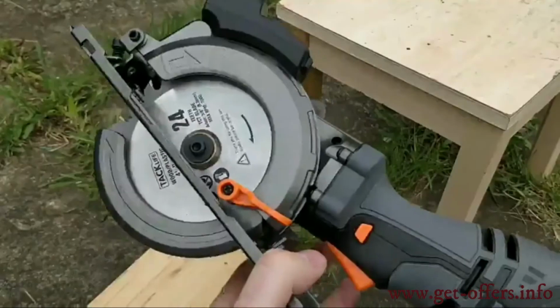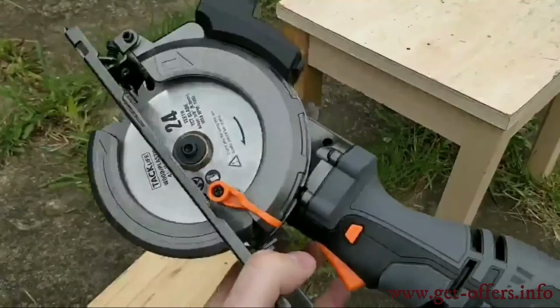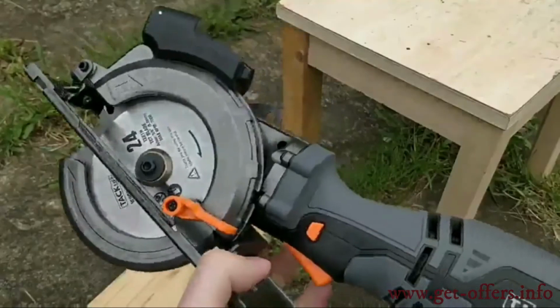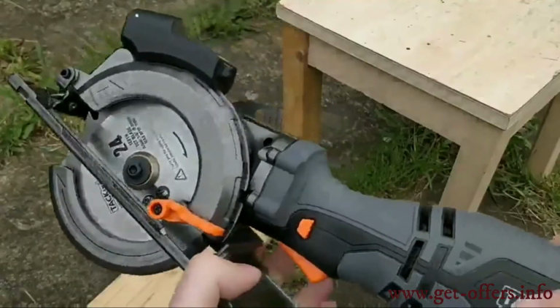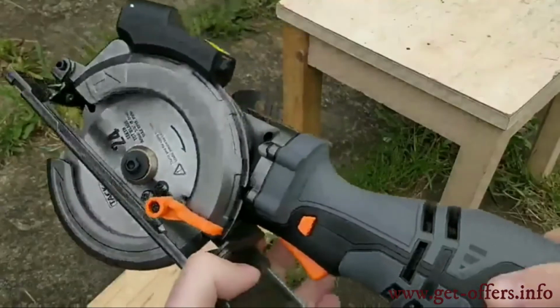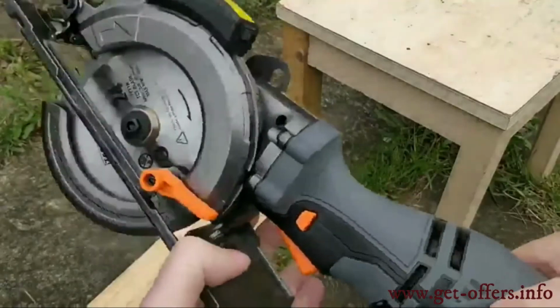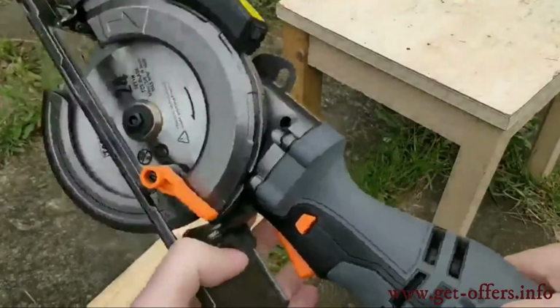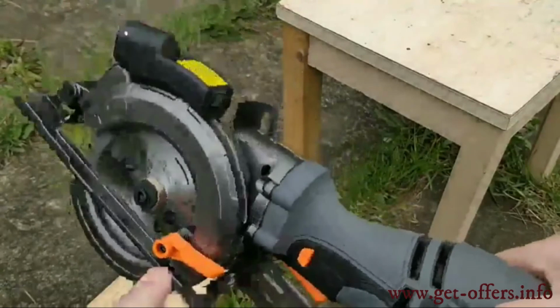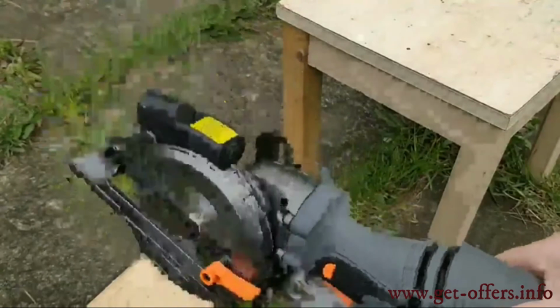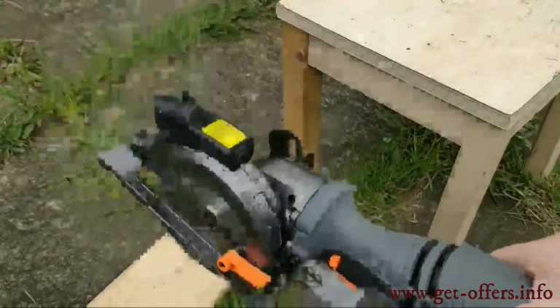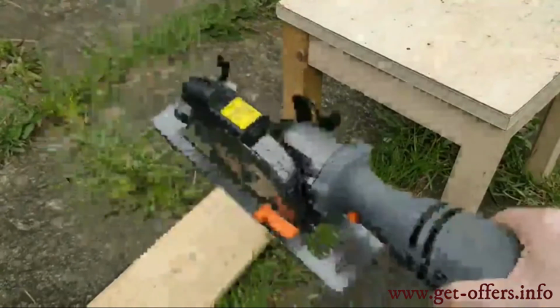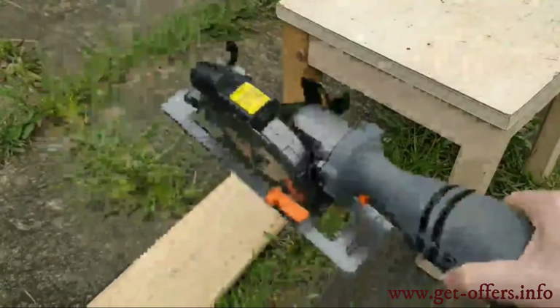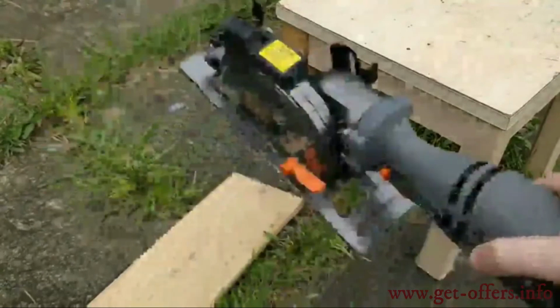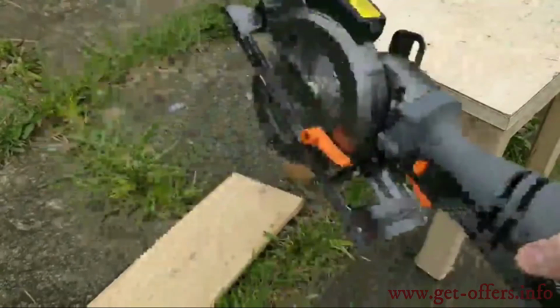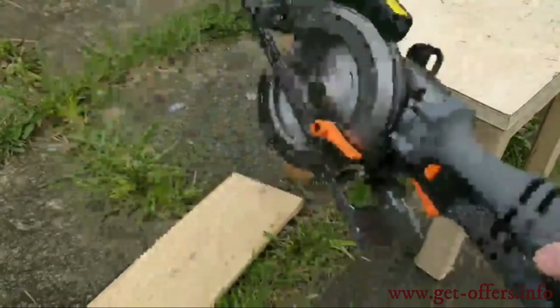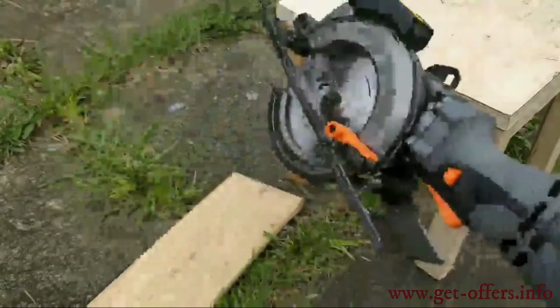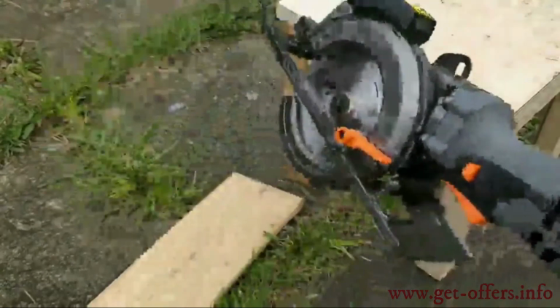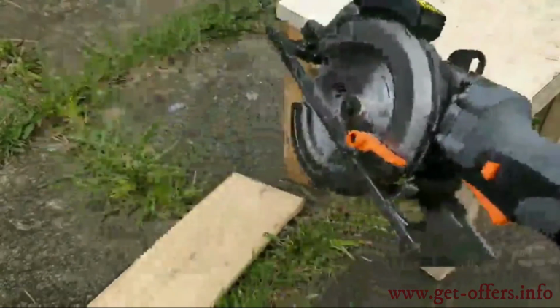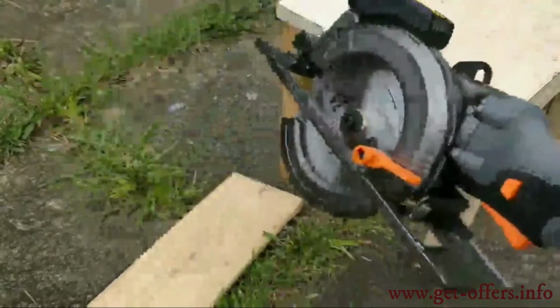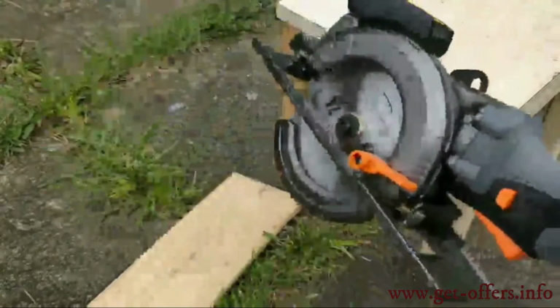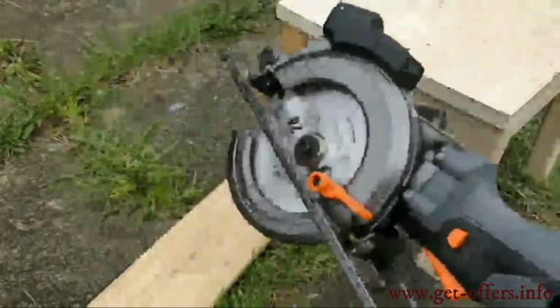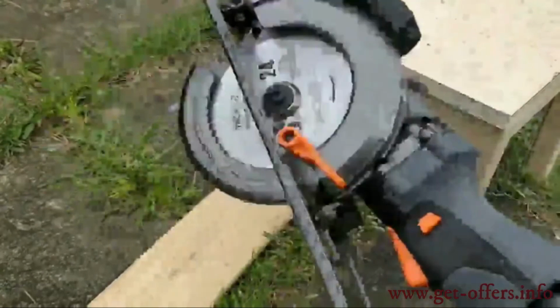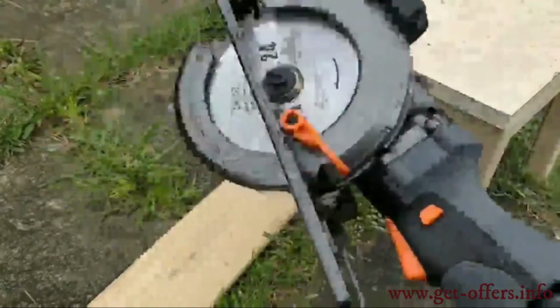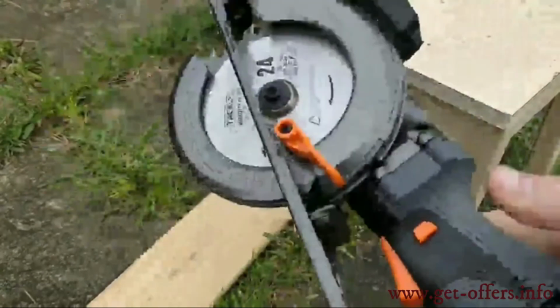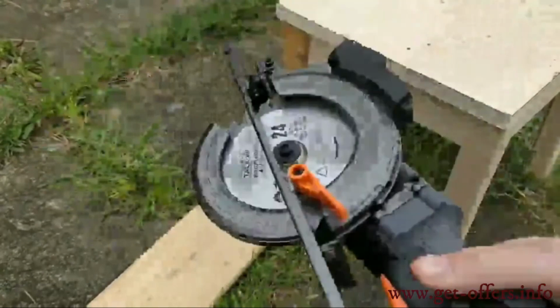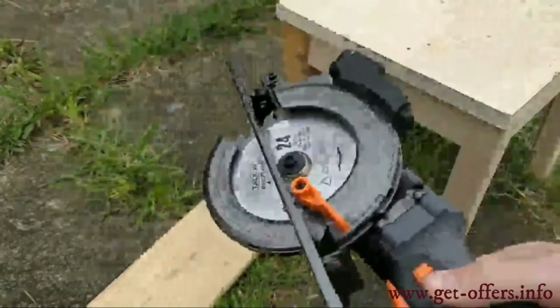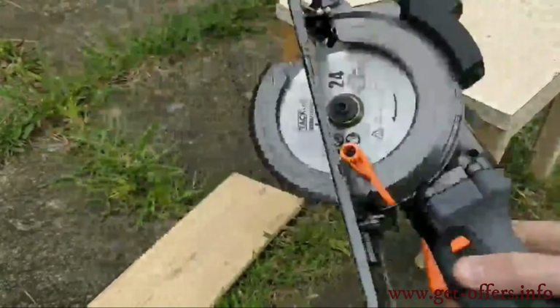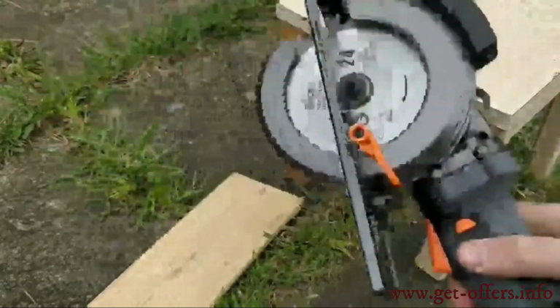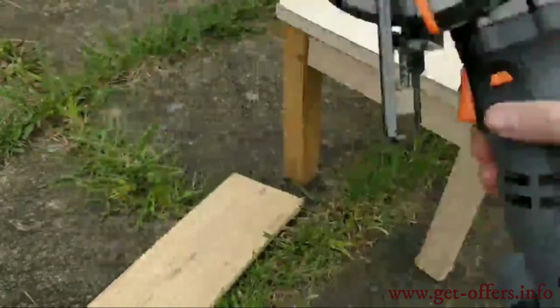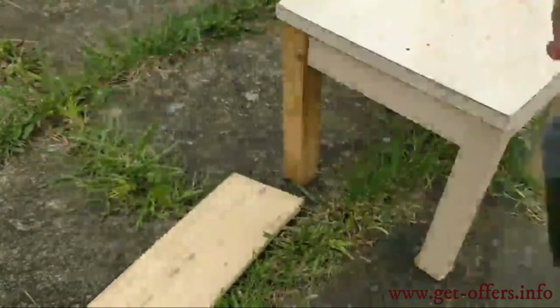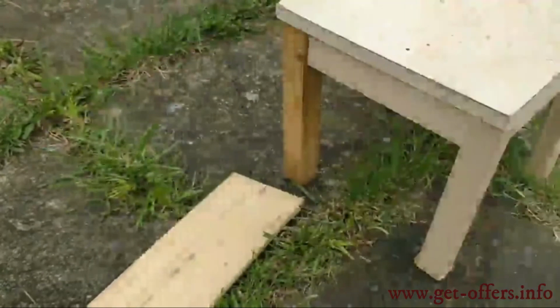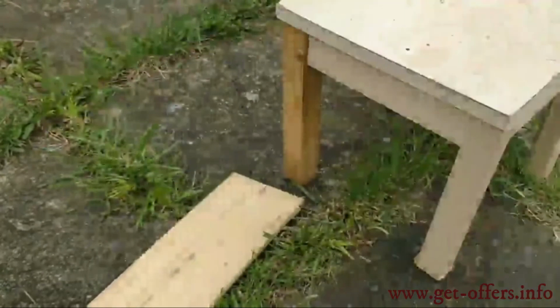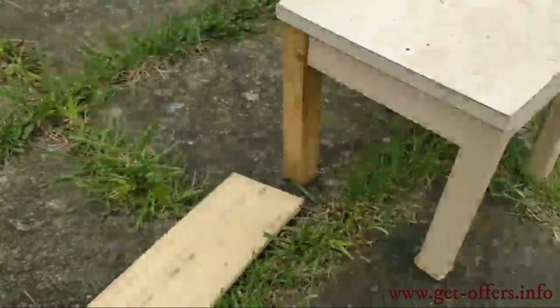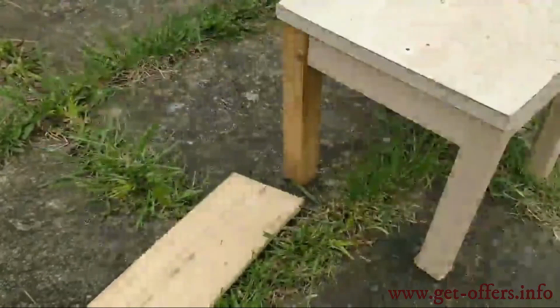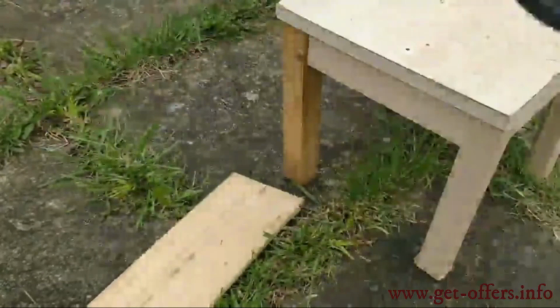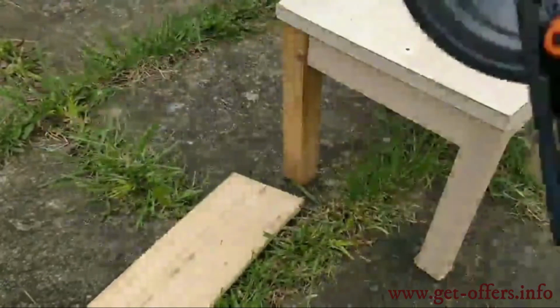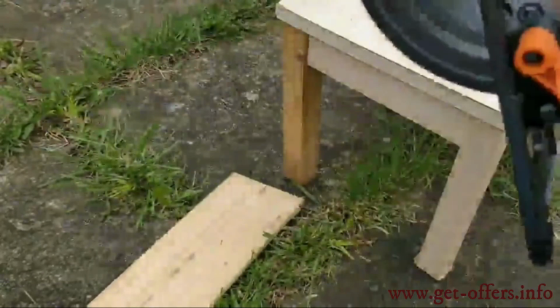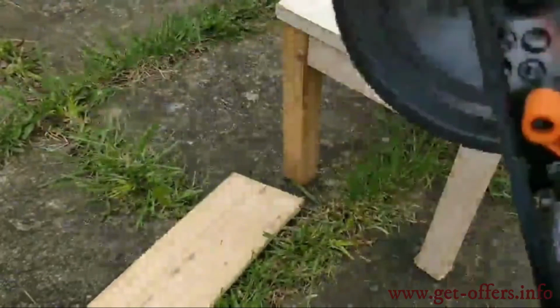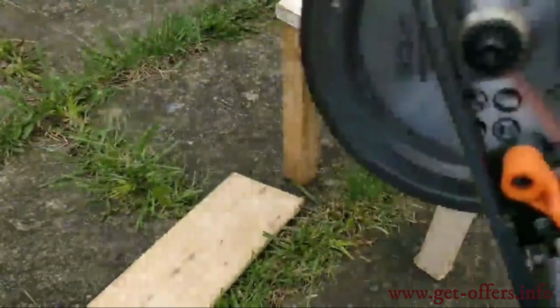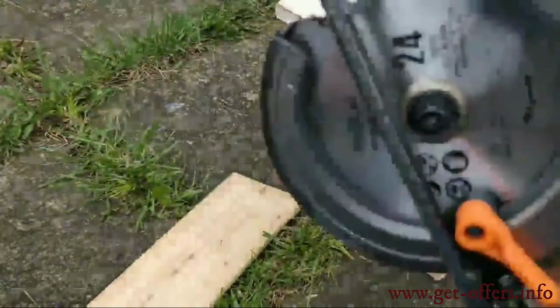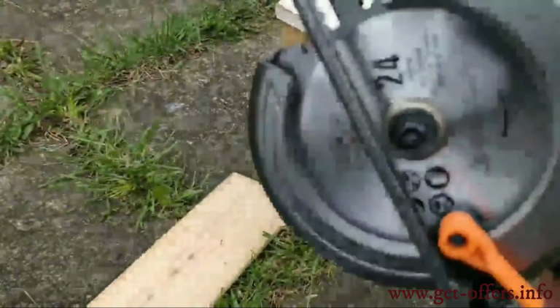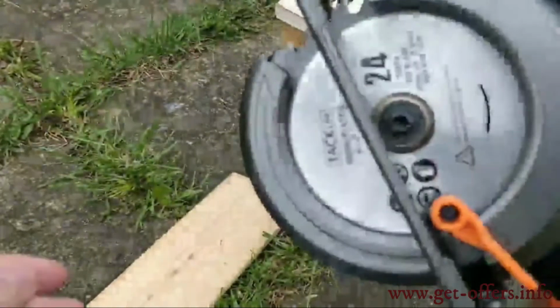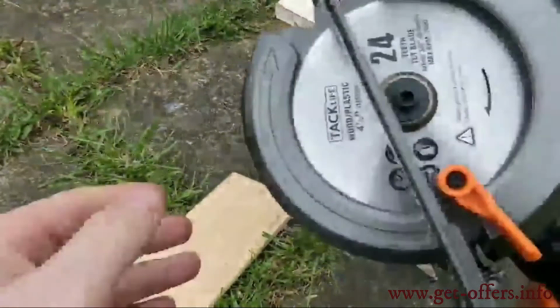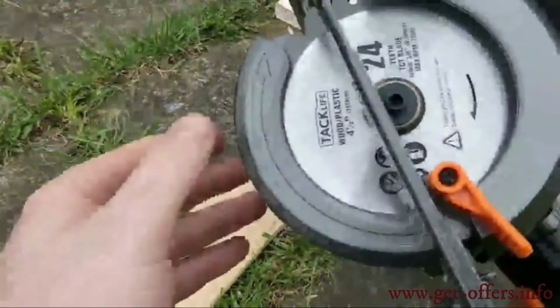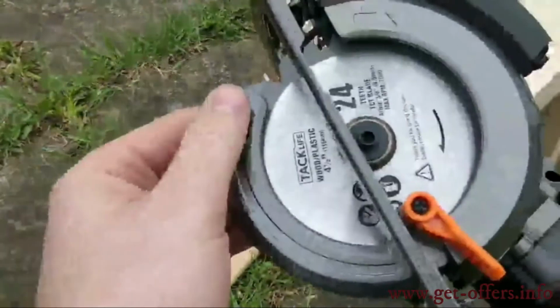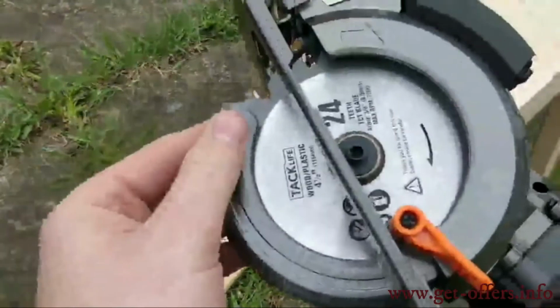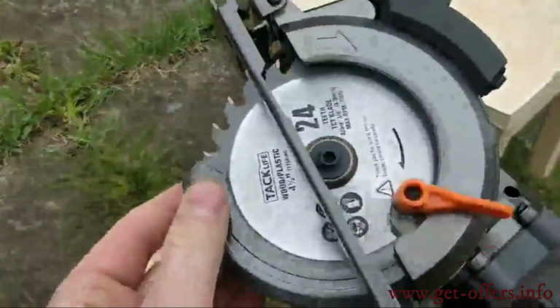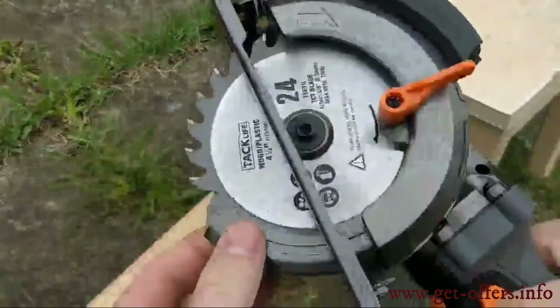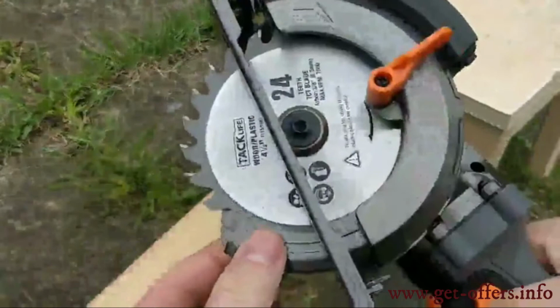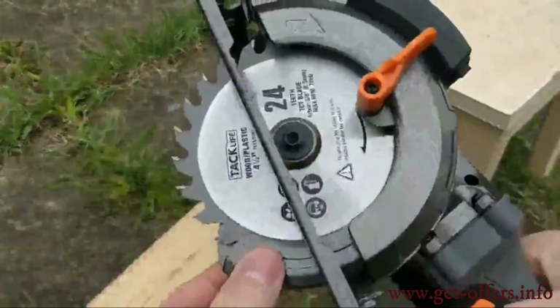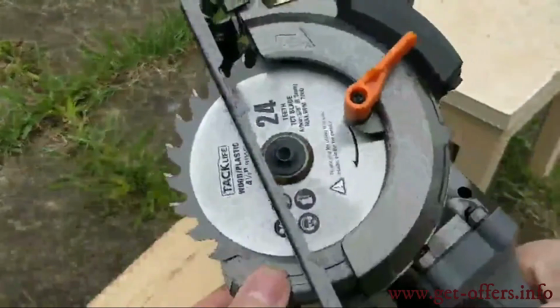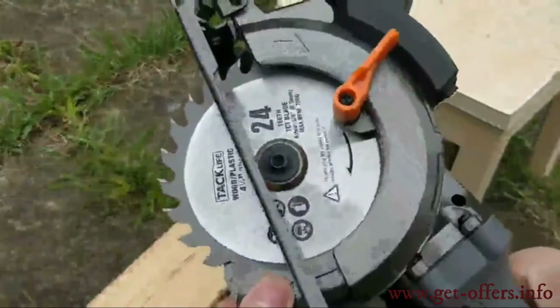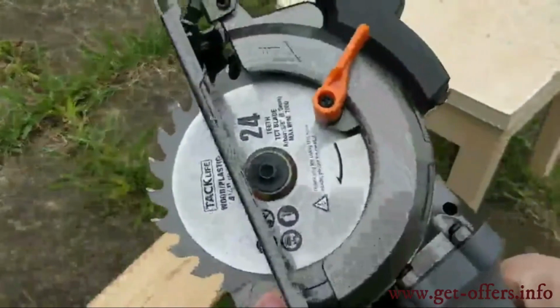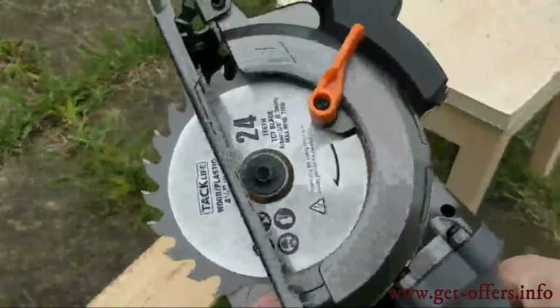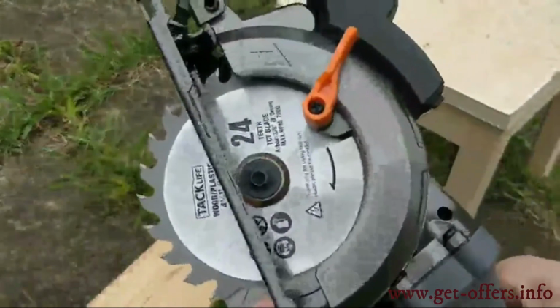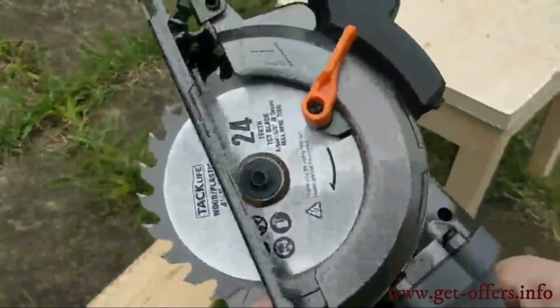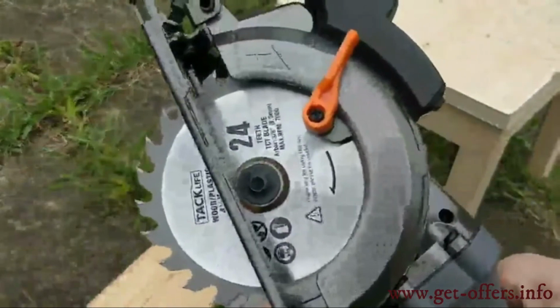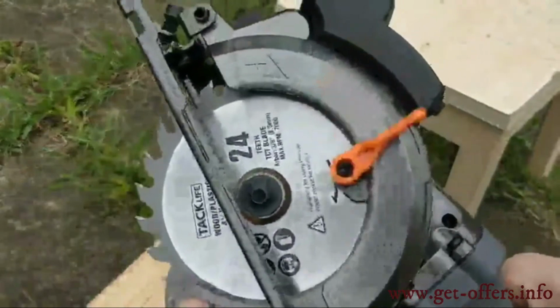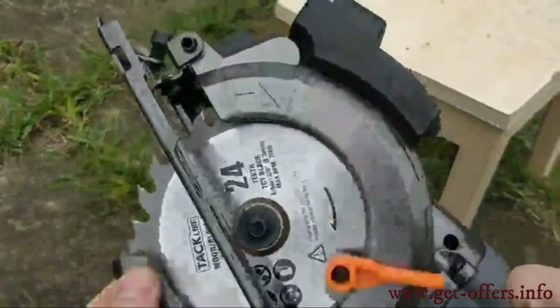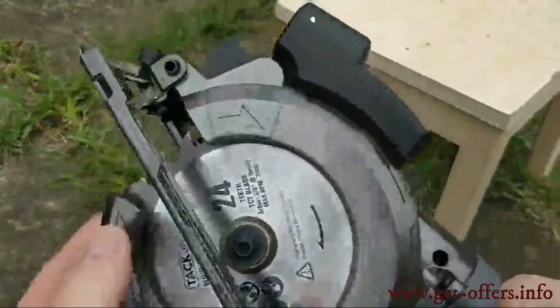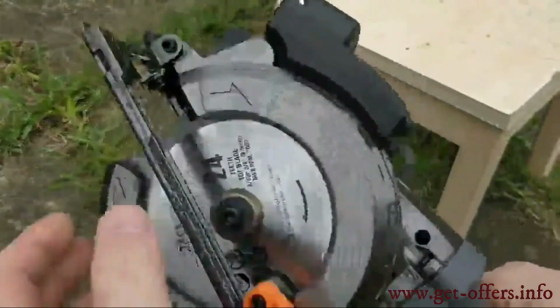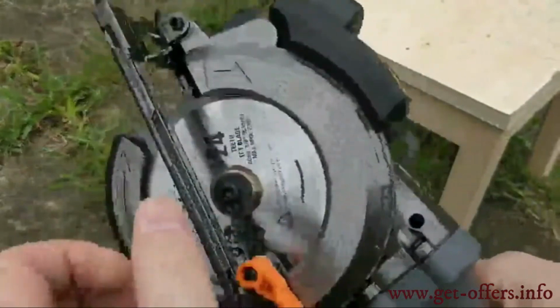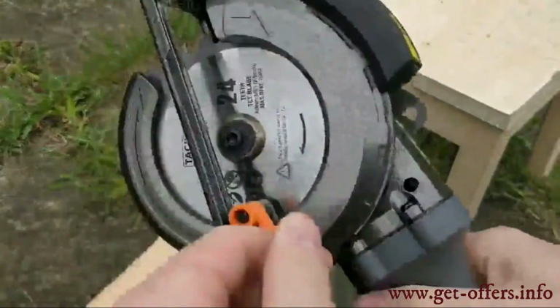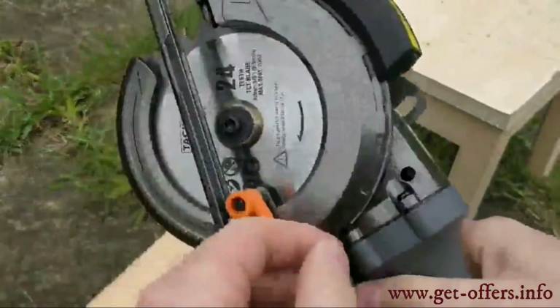The saw features a safe and ergonomic design. The double protection switch prevents the machine from accidentally starting, promising a safer cutting job.